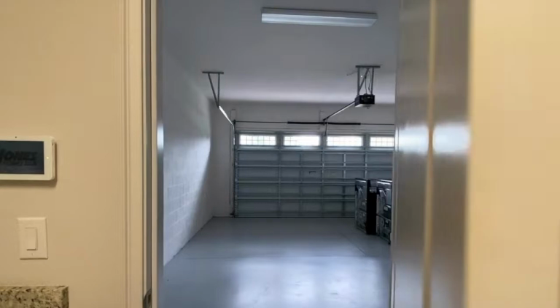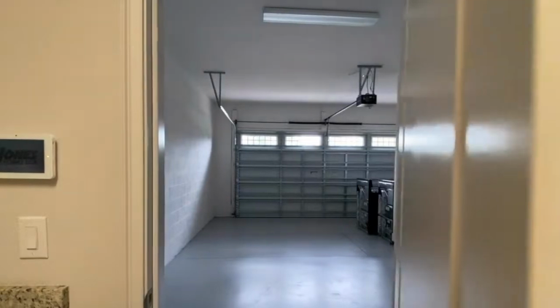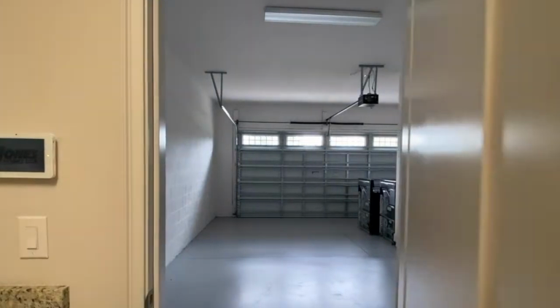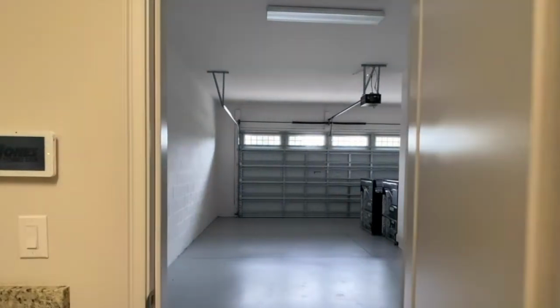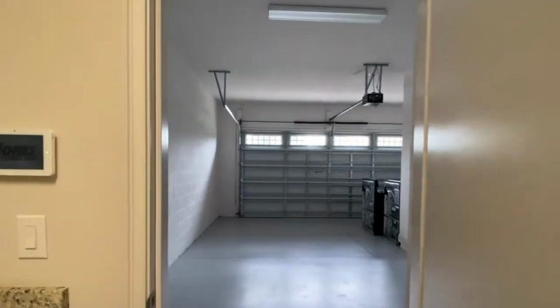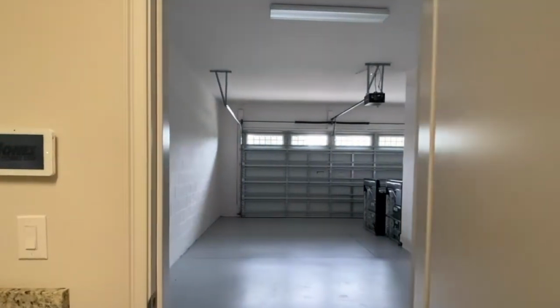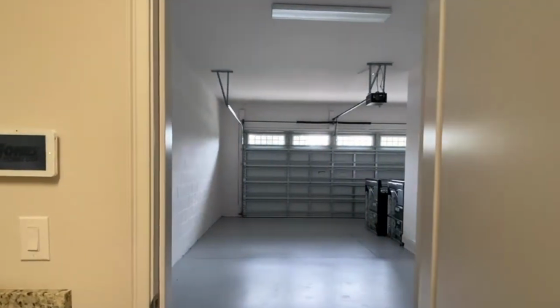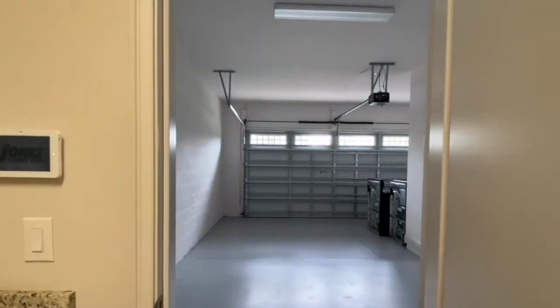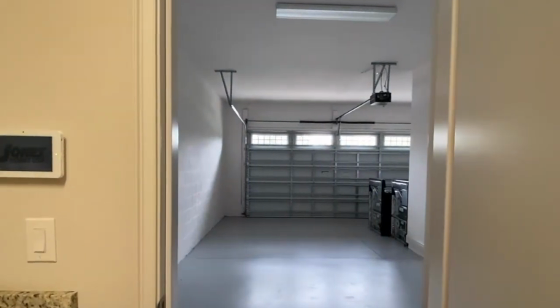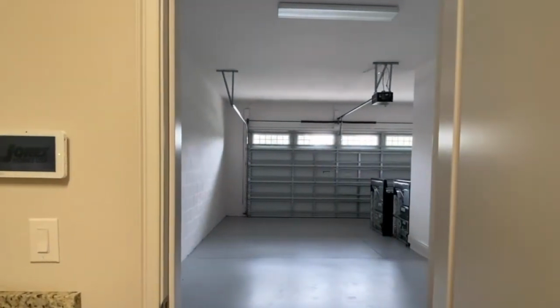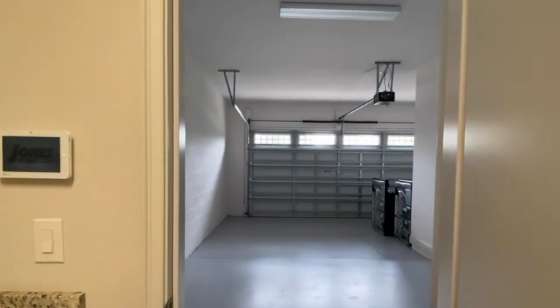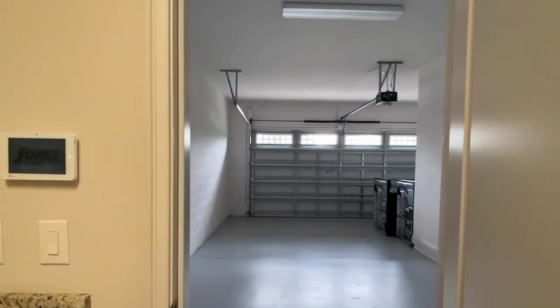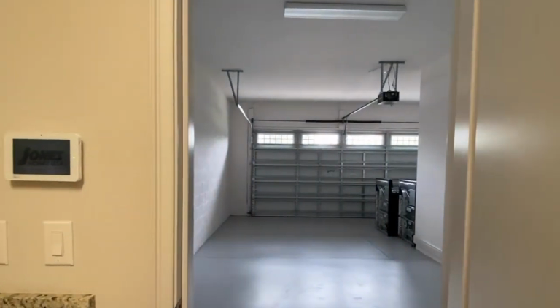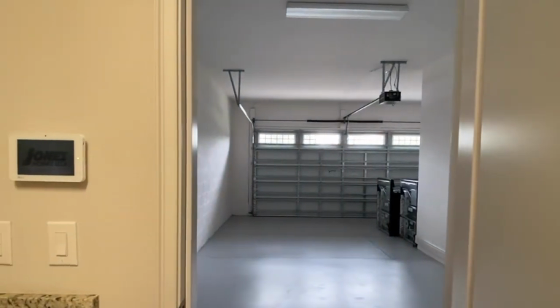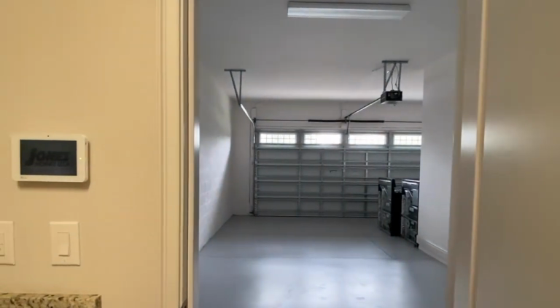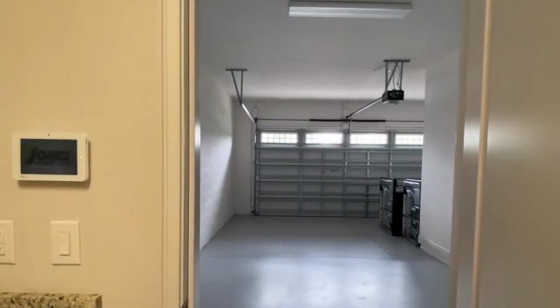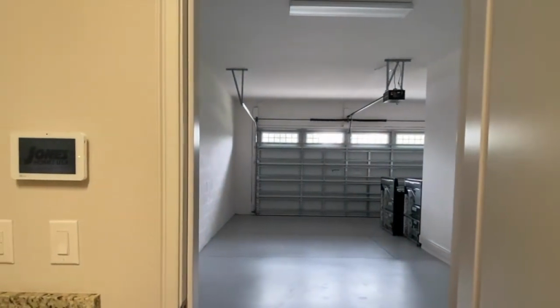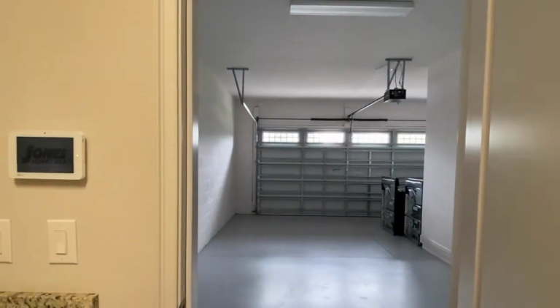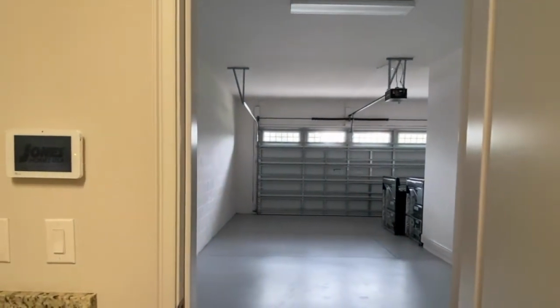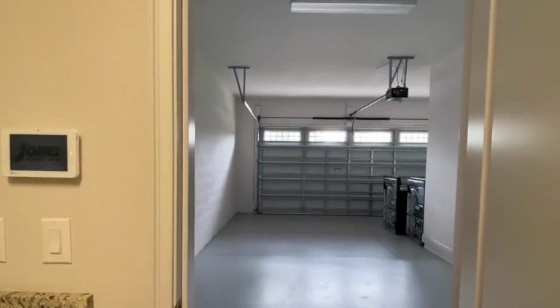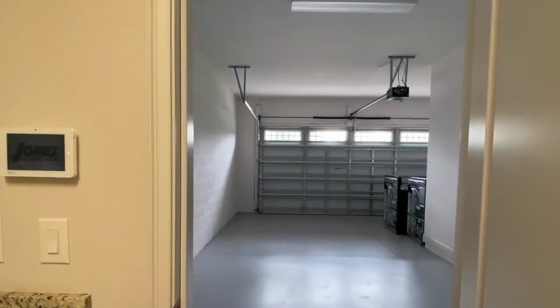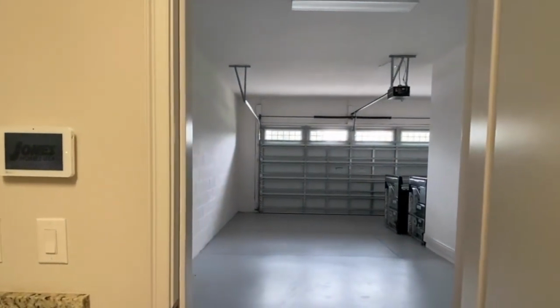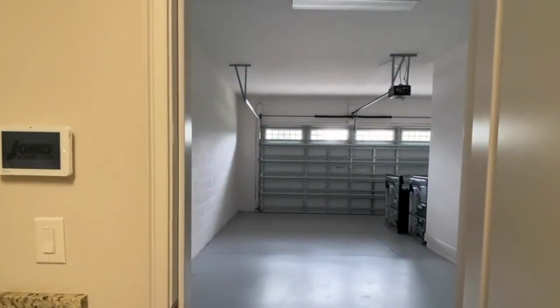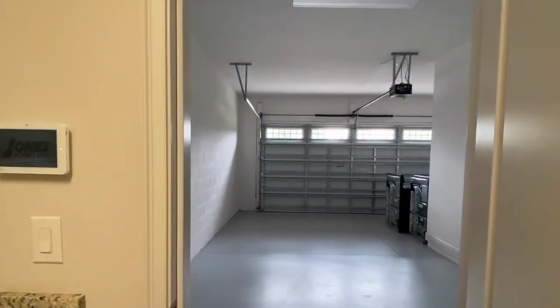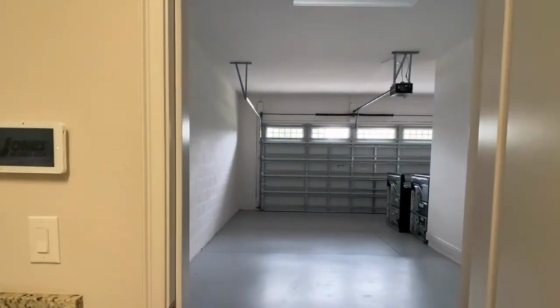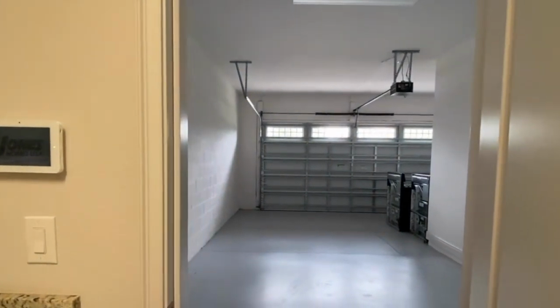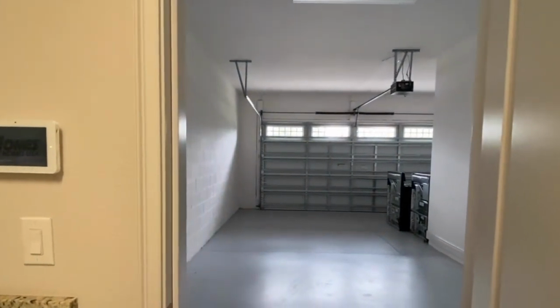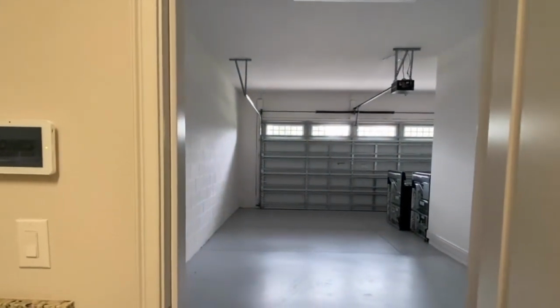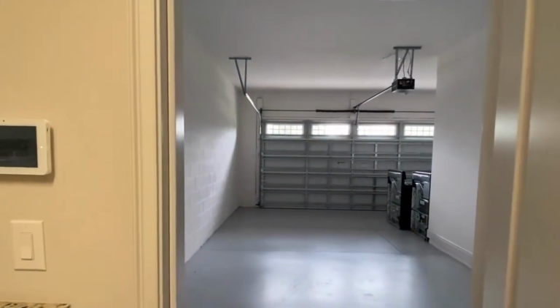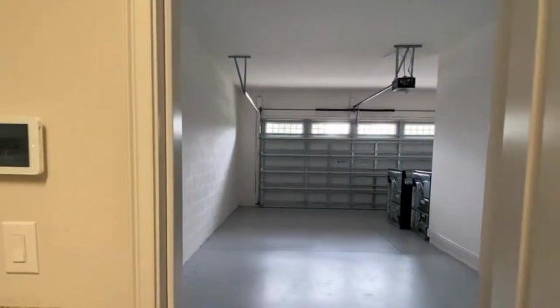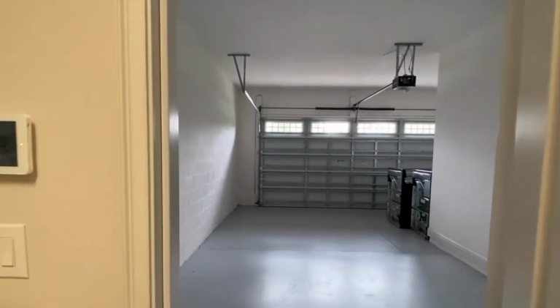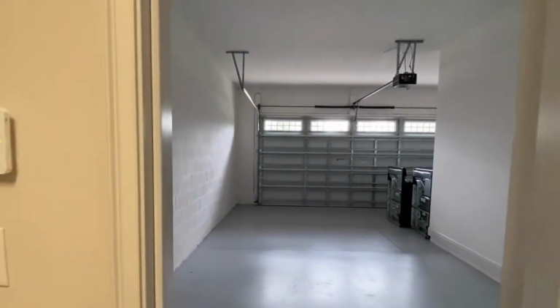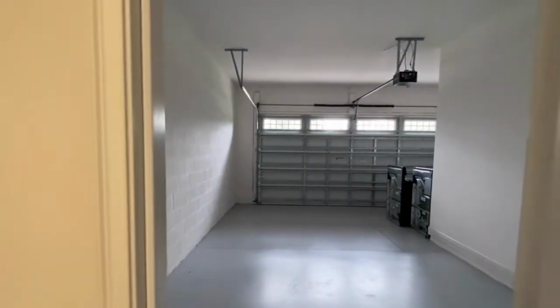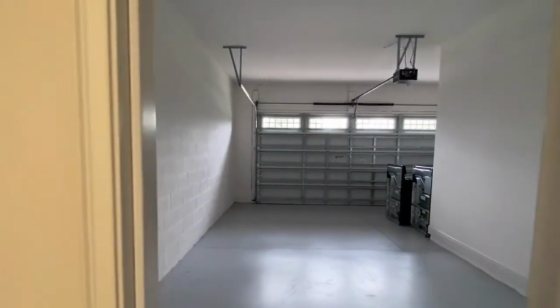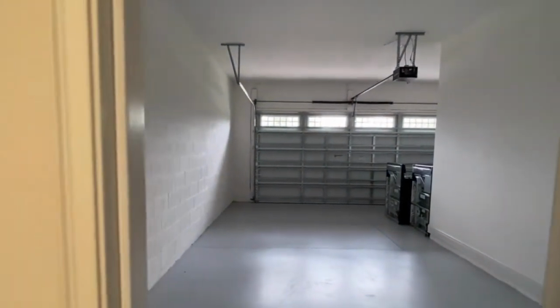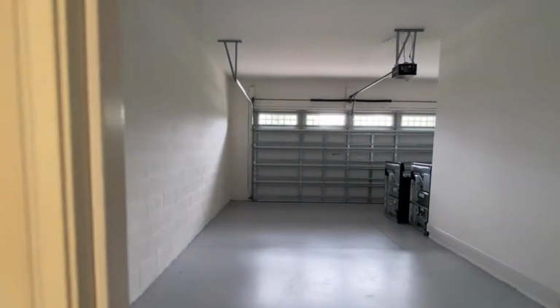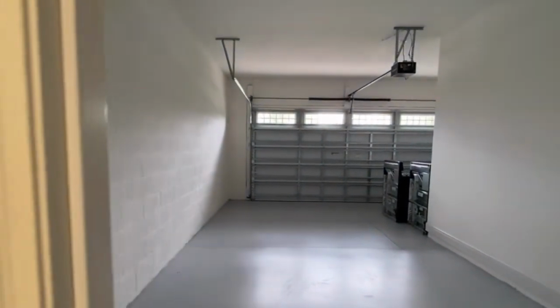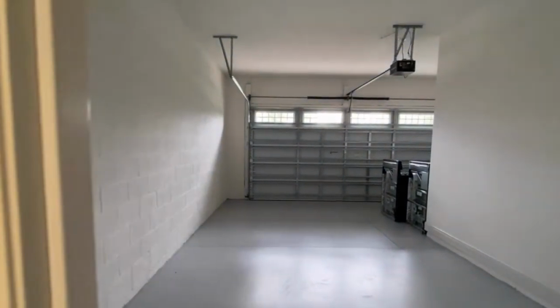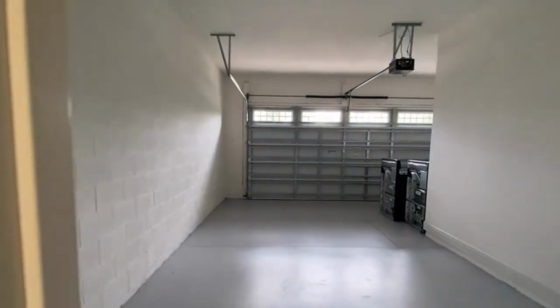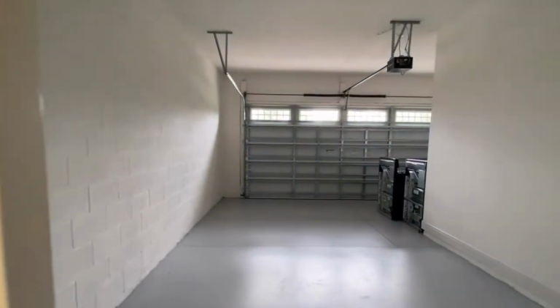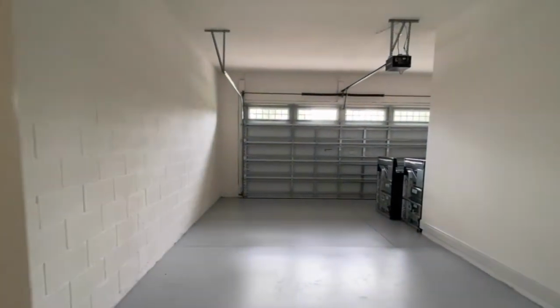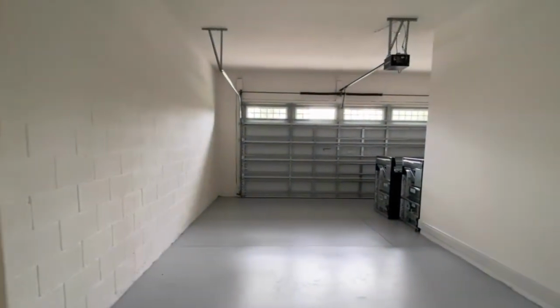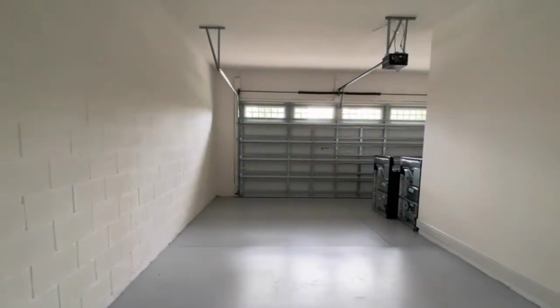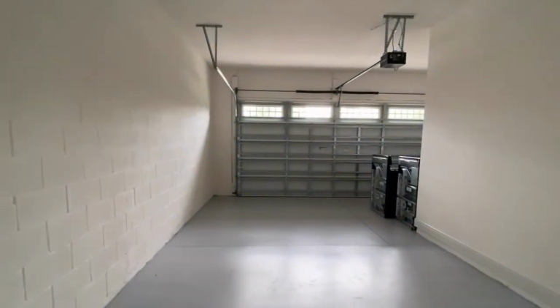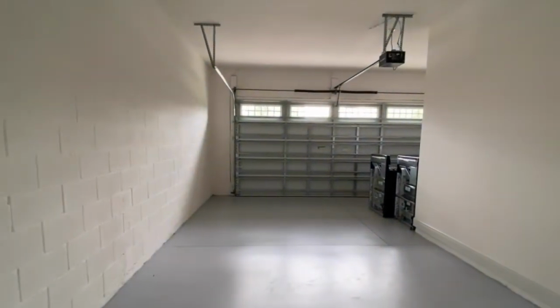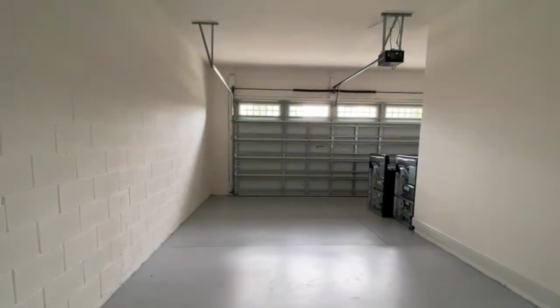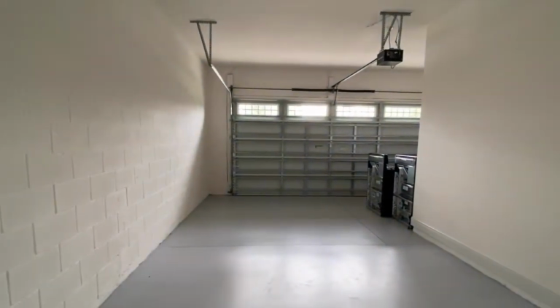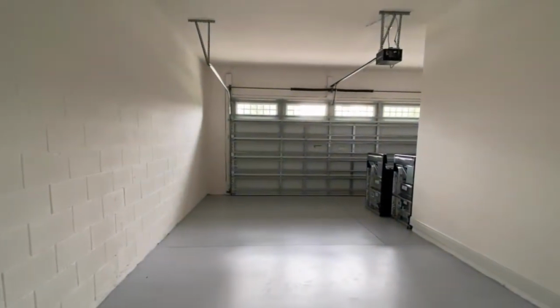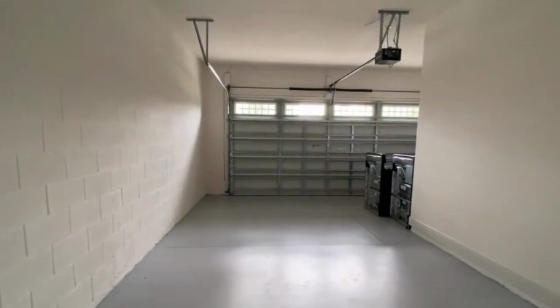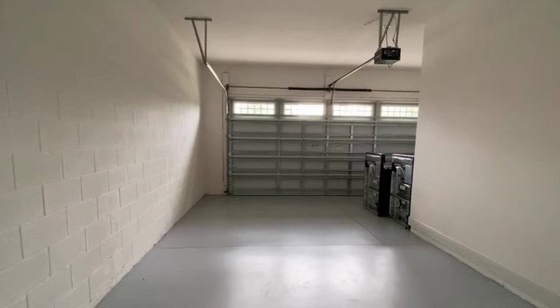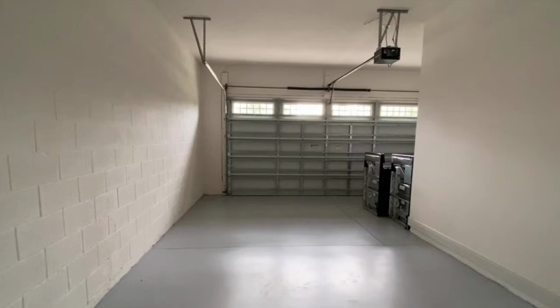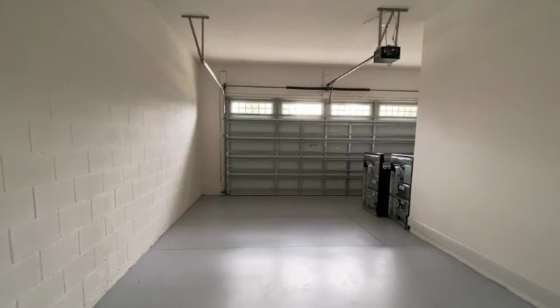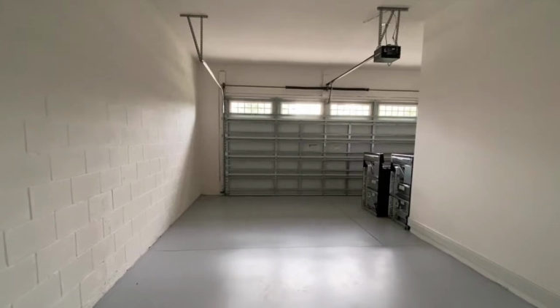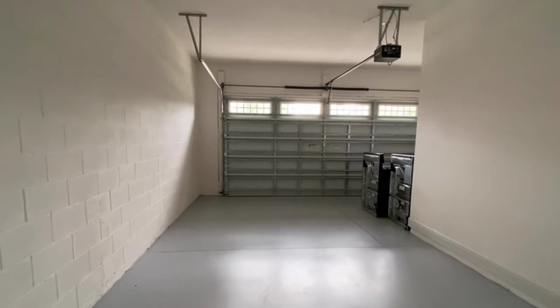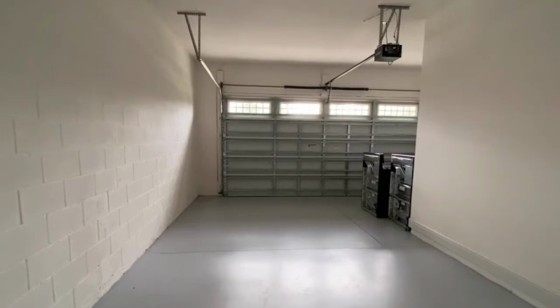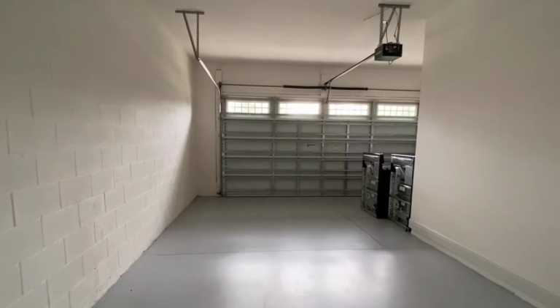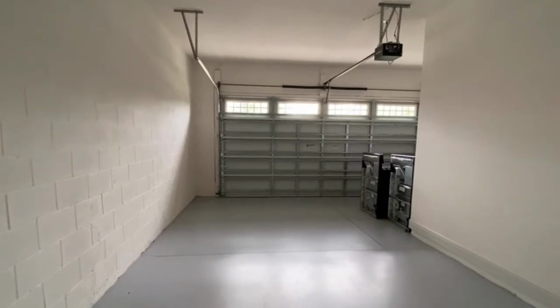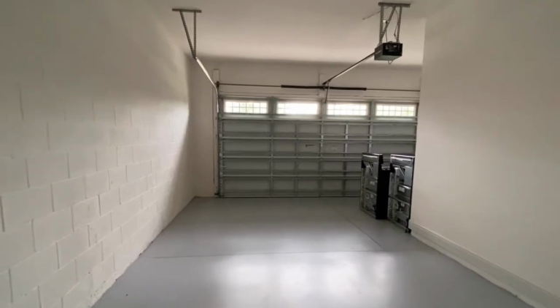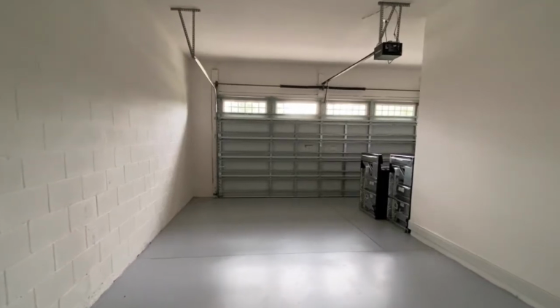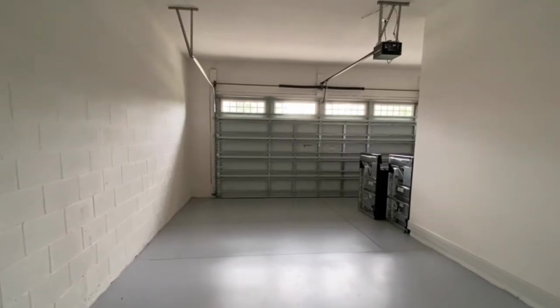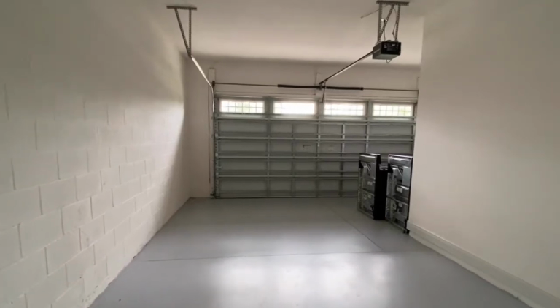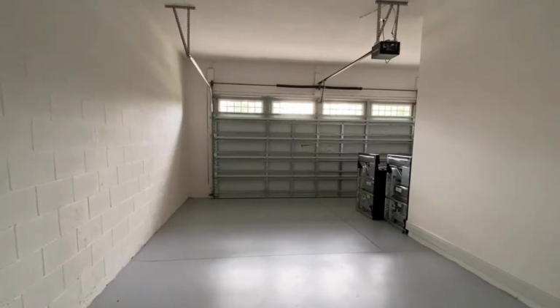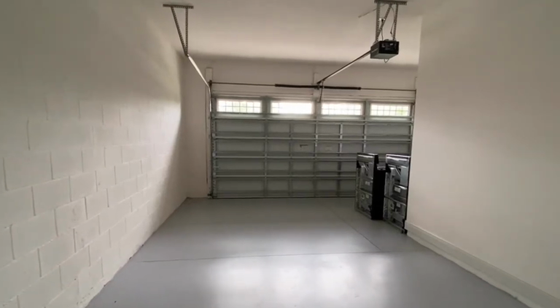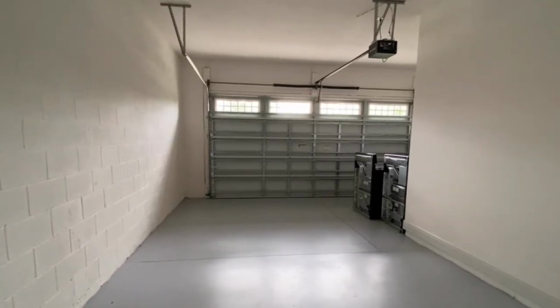This is your garage. You can fit a car and on the right you can have a golf cart.